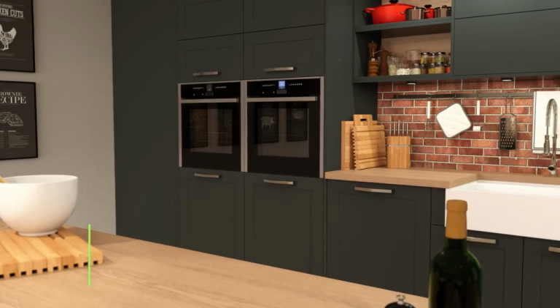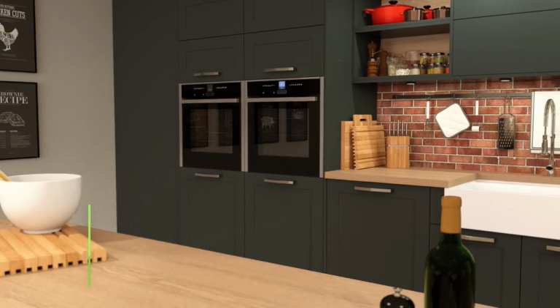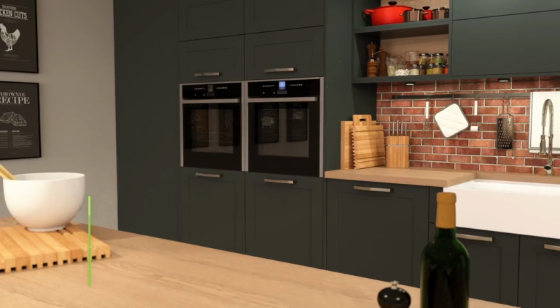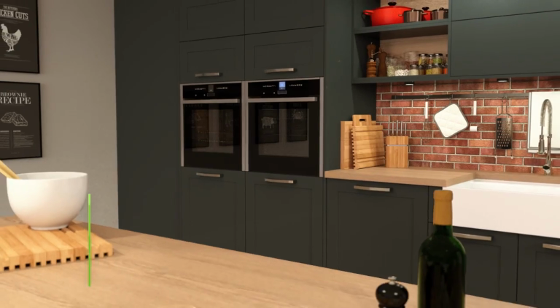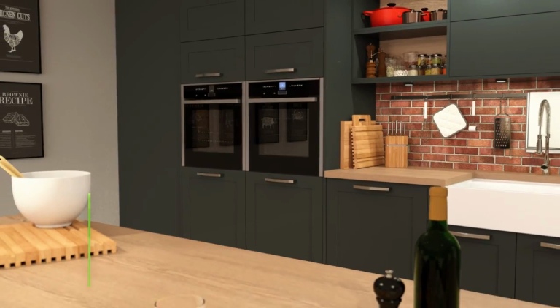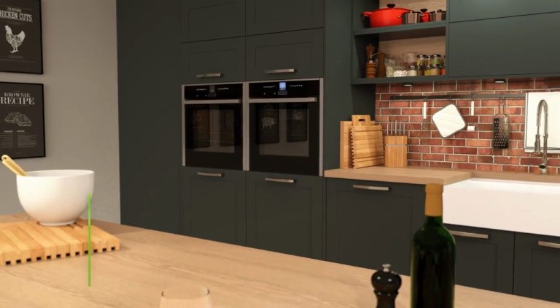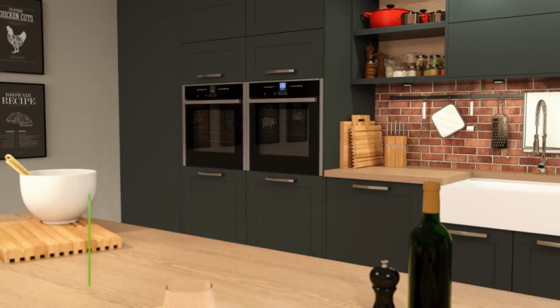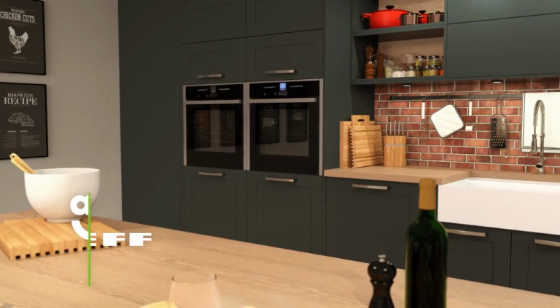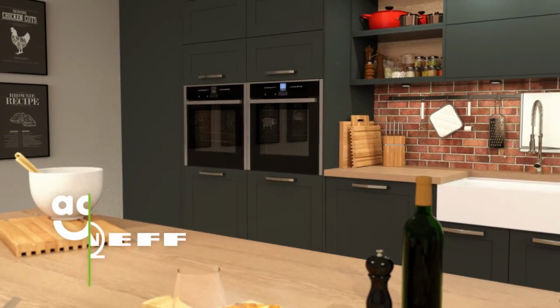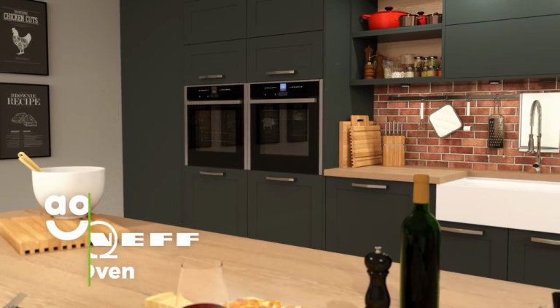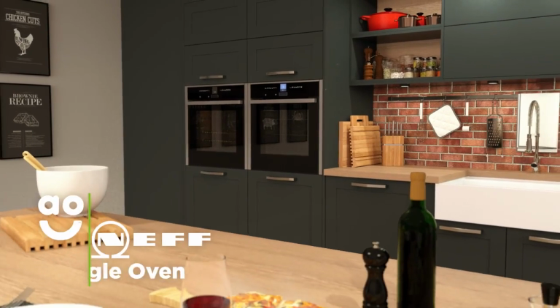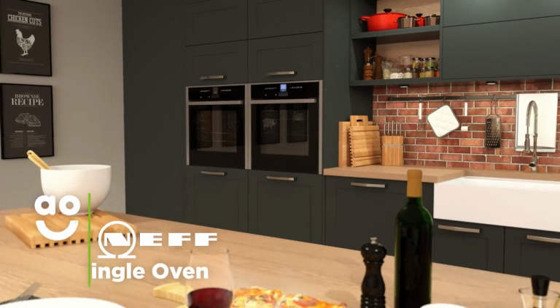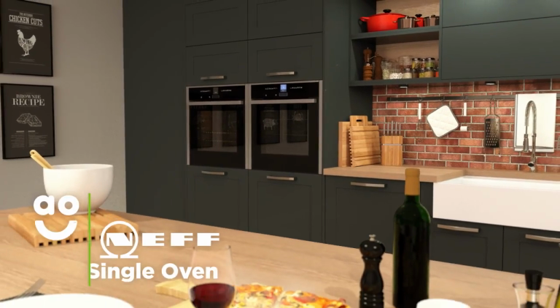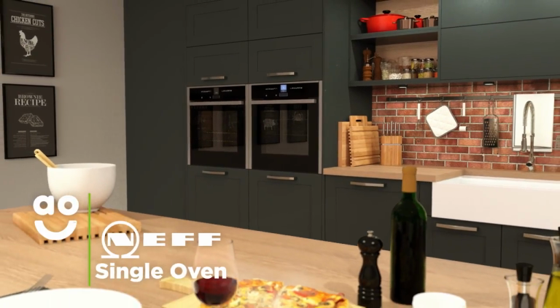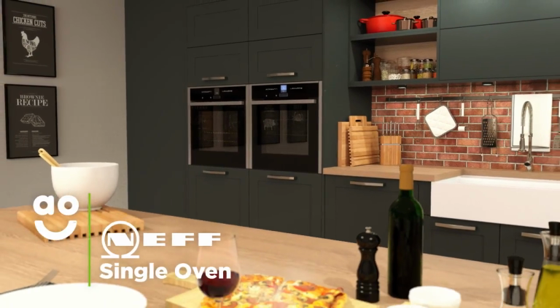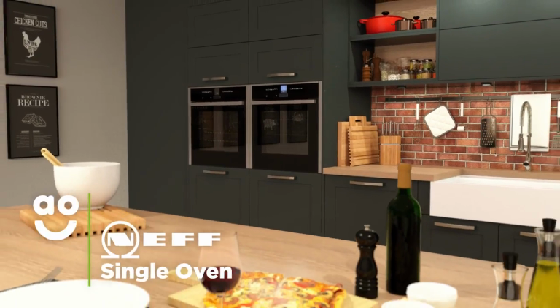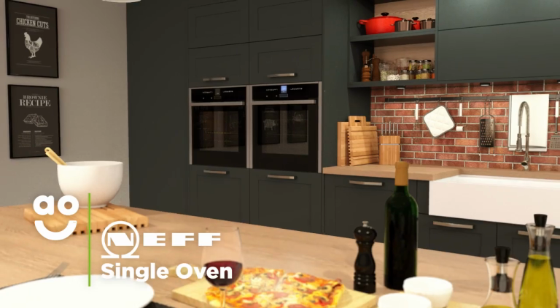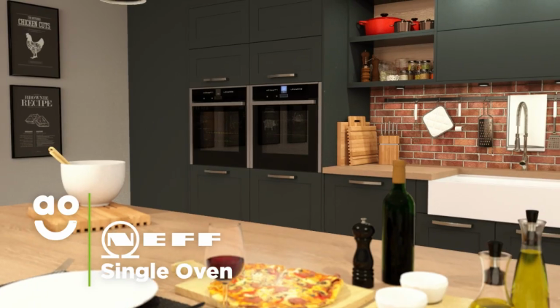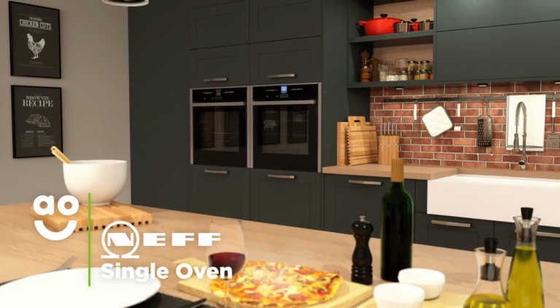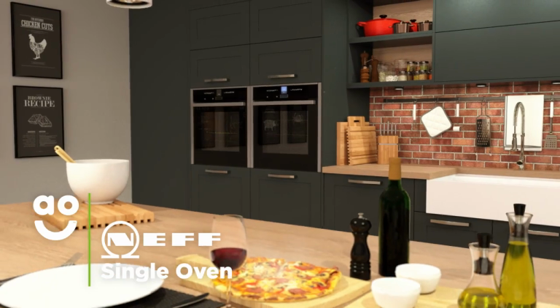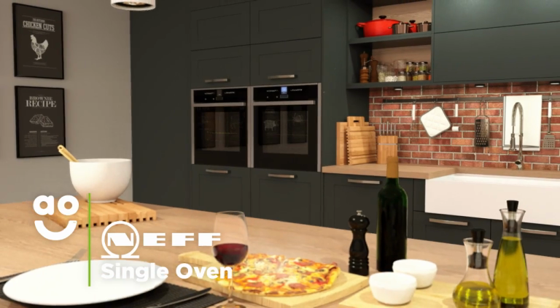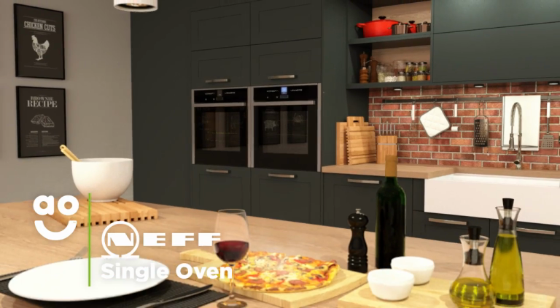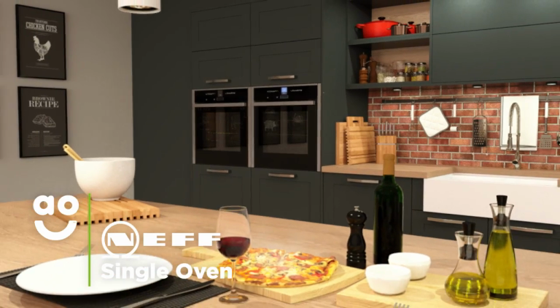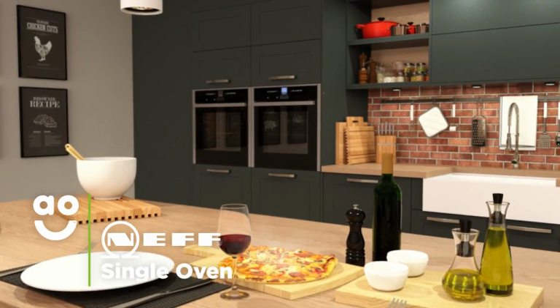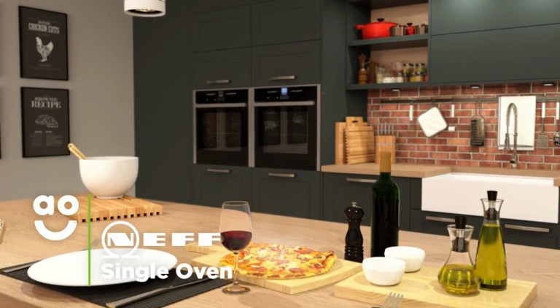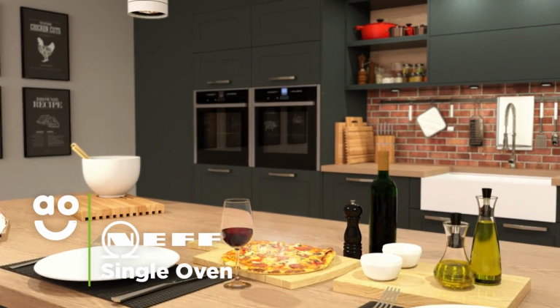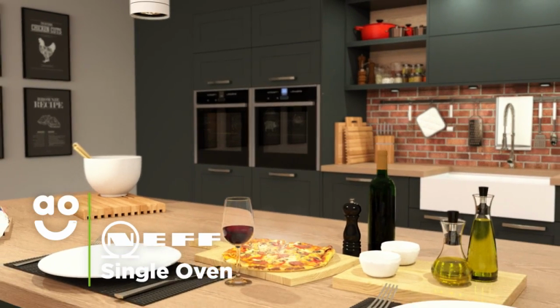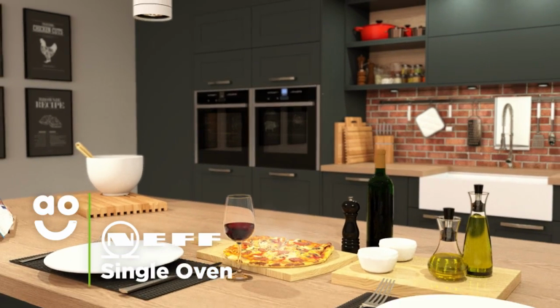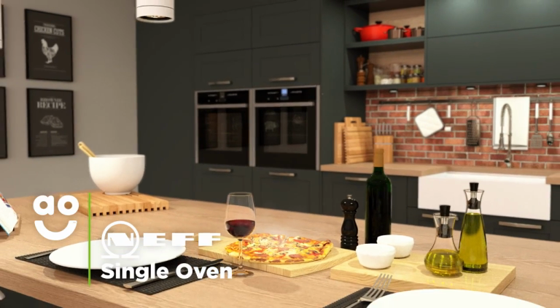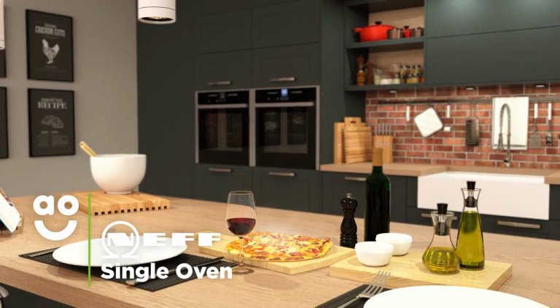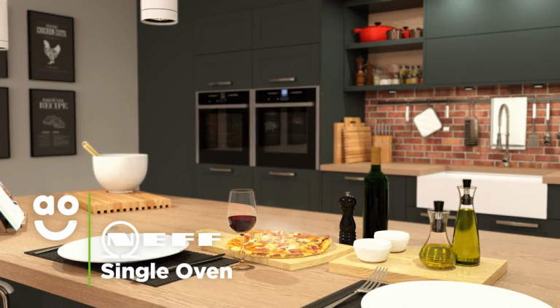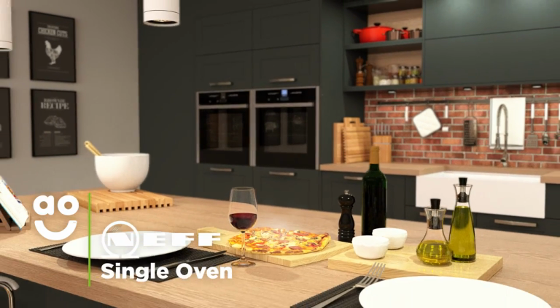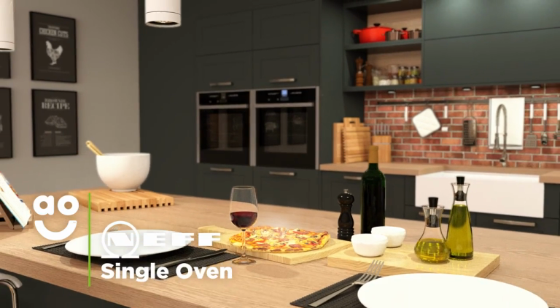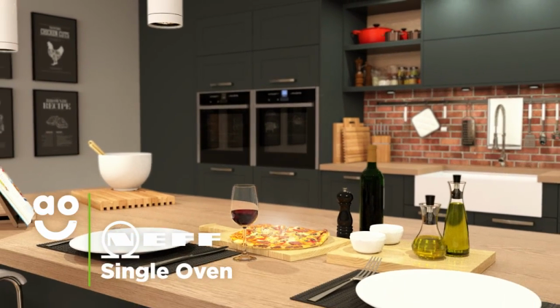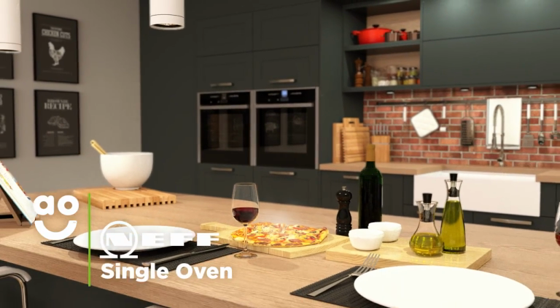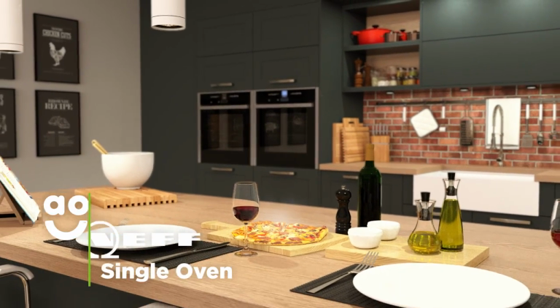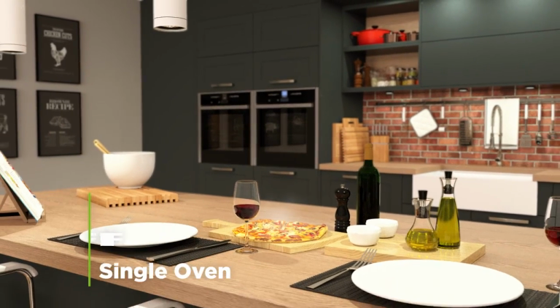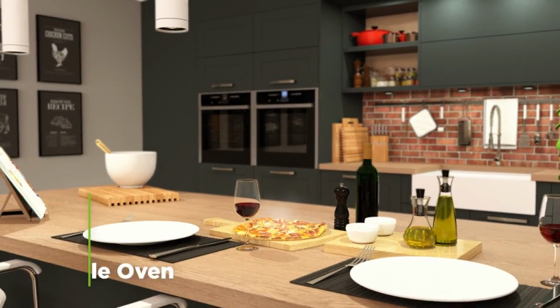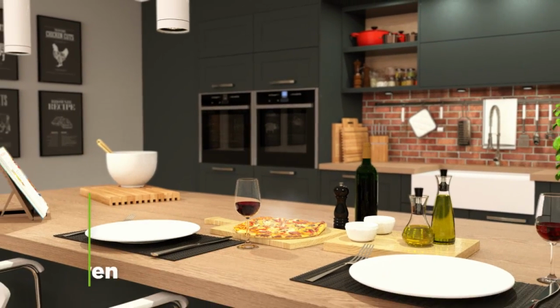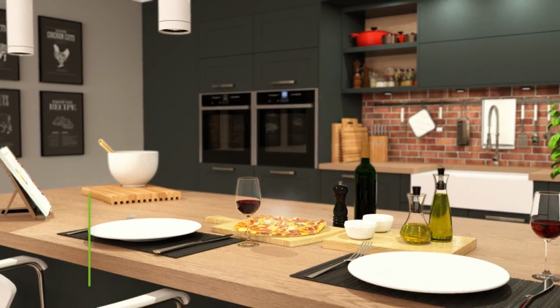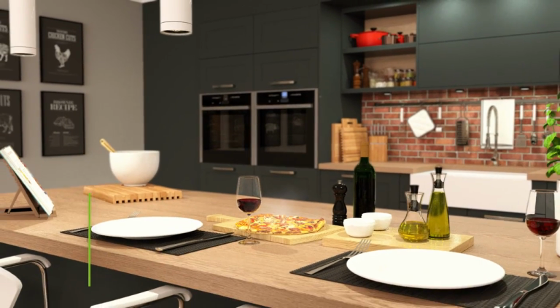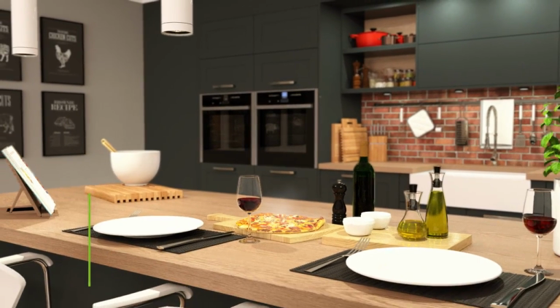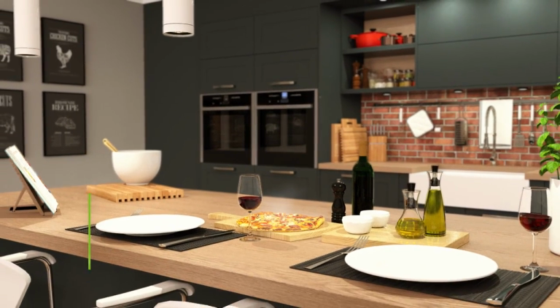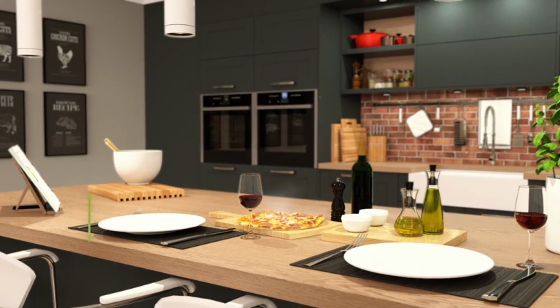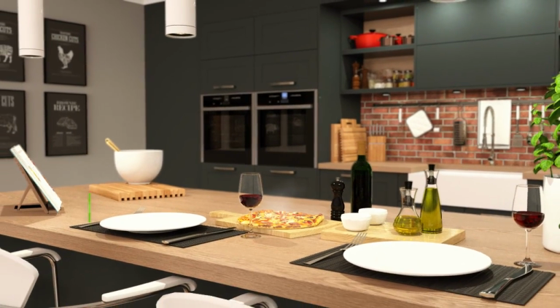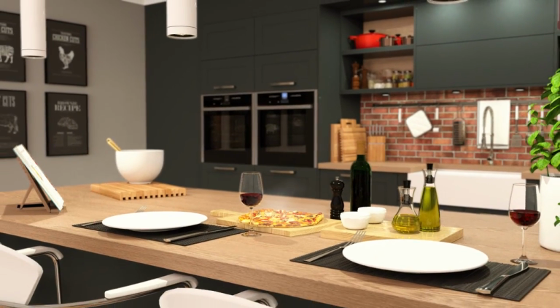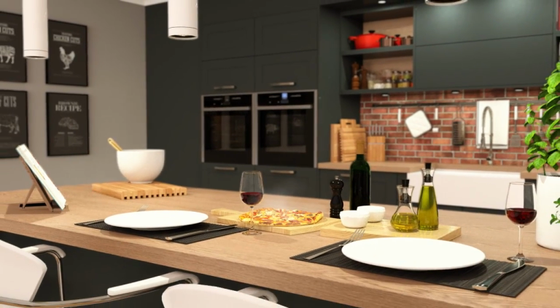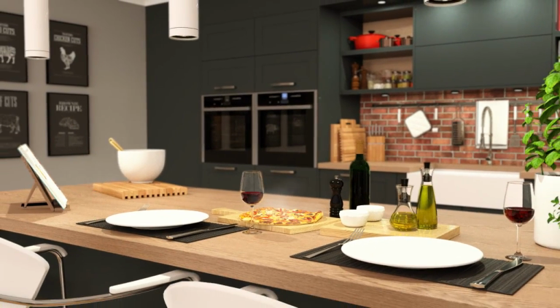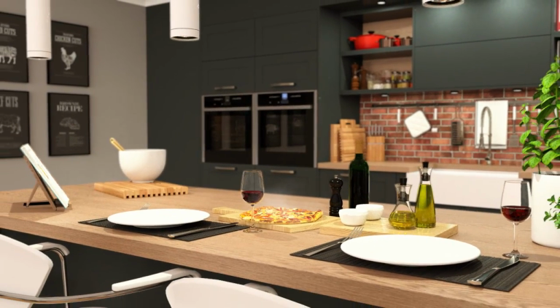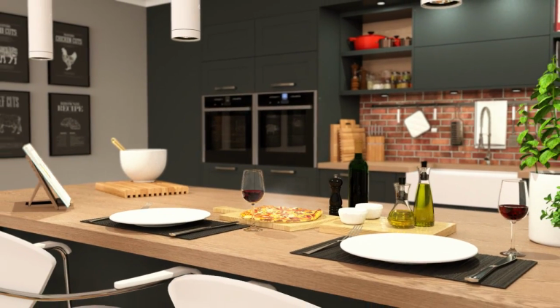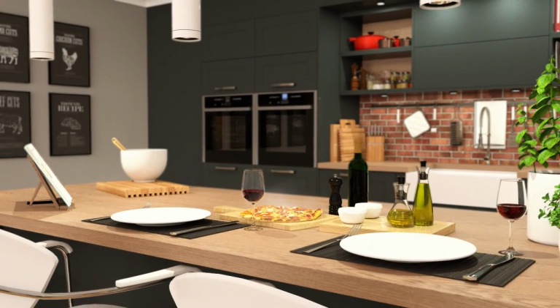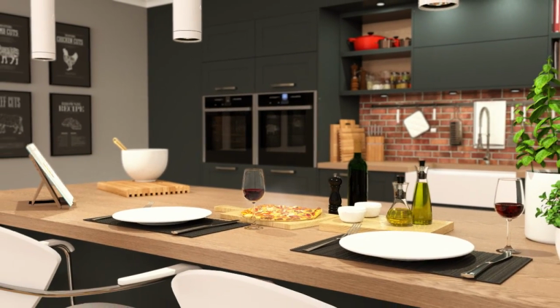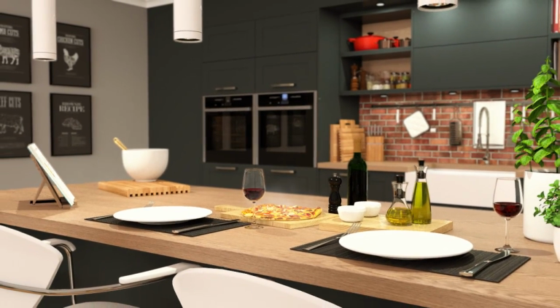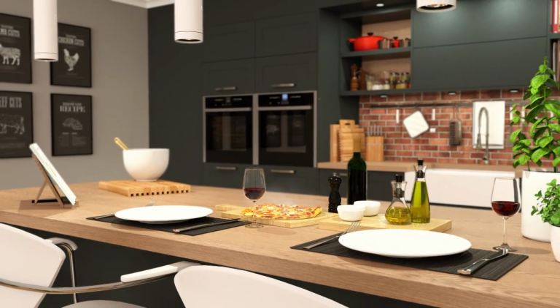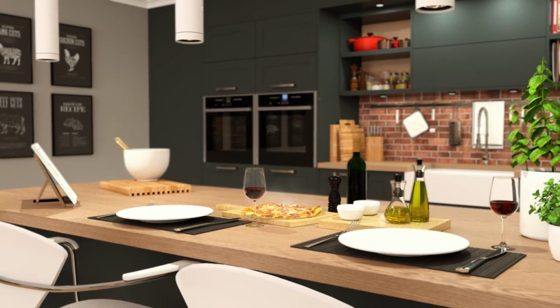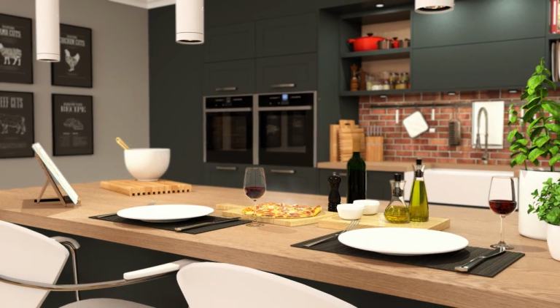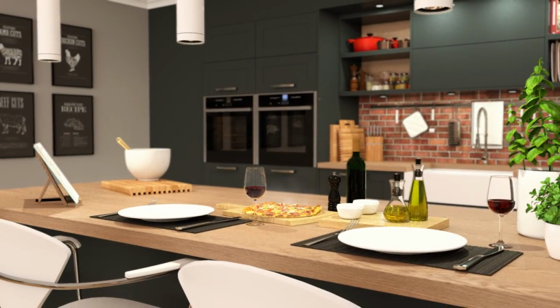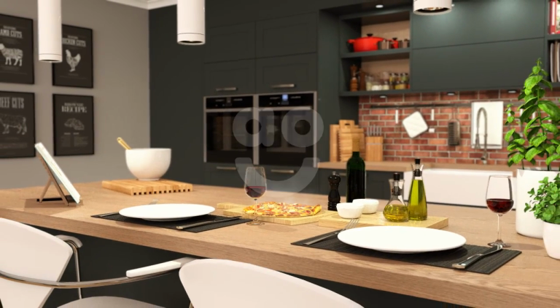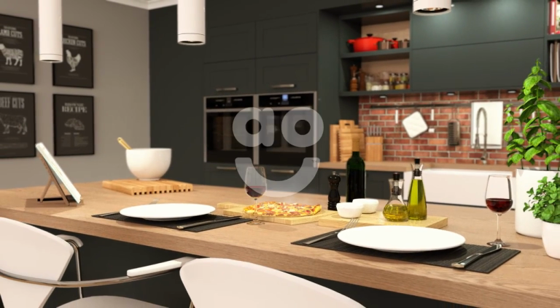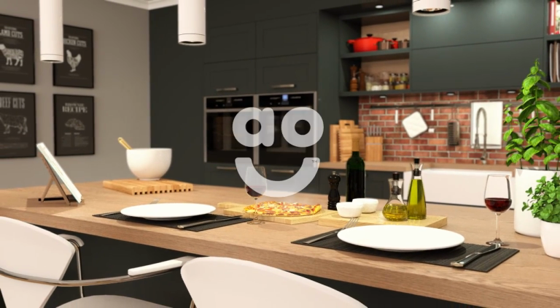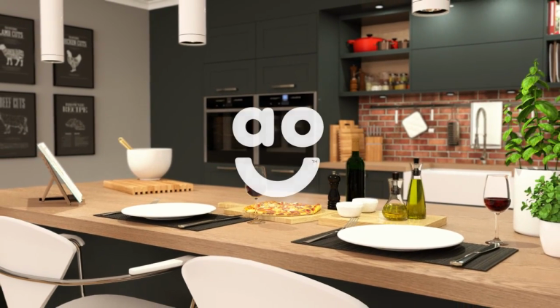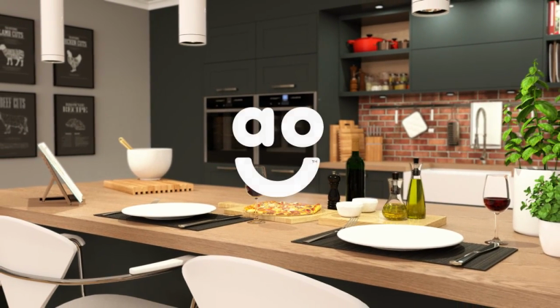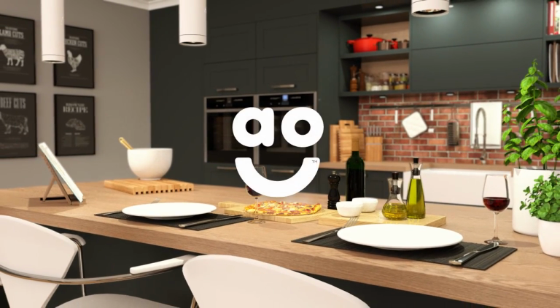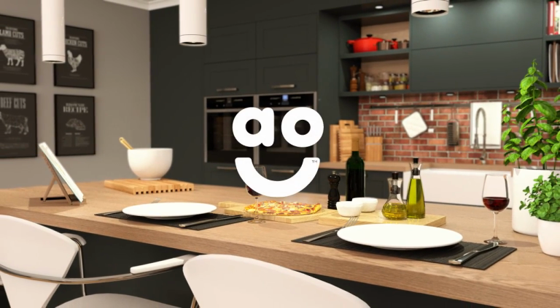This Neff single oven is ideal if you want a premium cooking experience using an ultra stylish model with innovative technology.